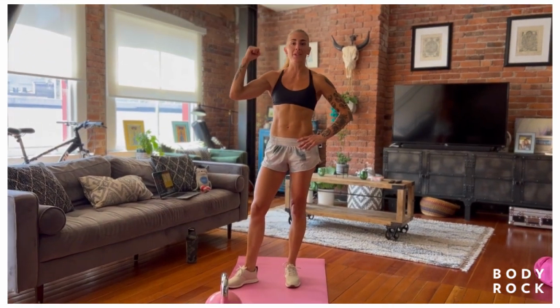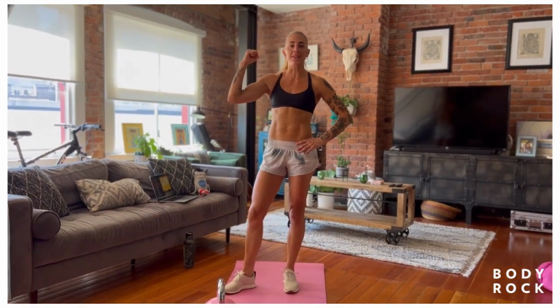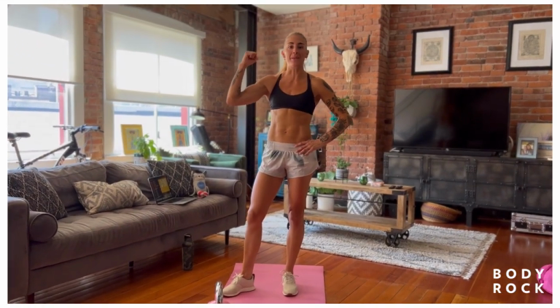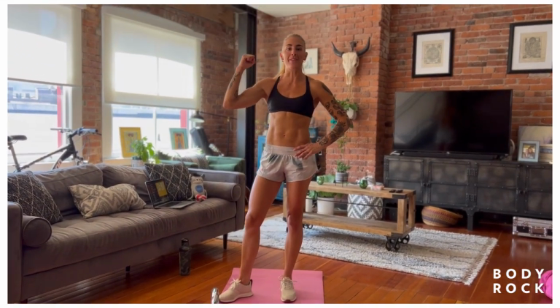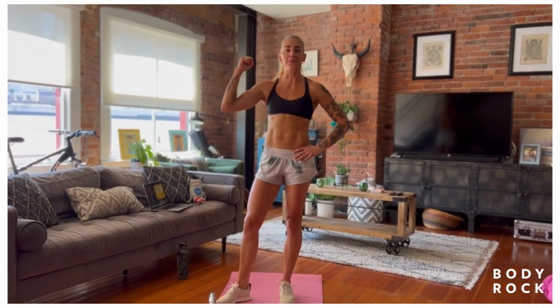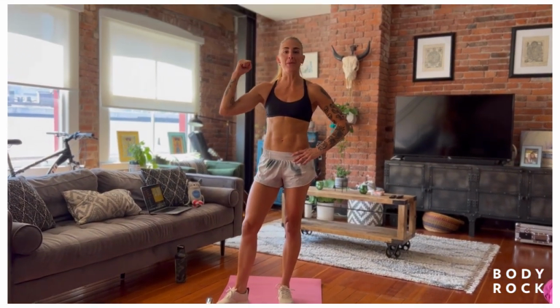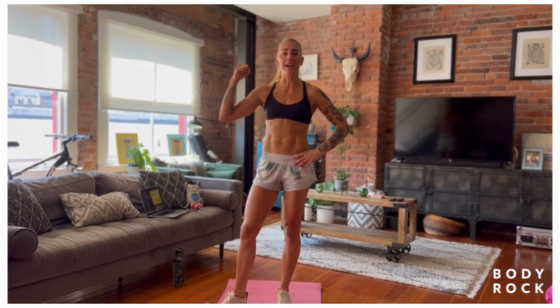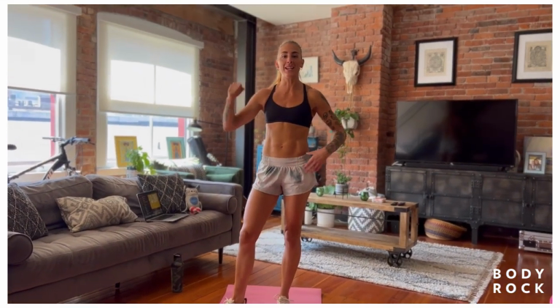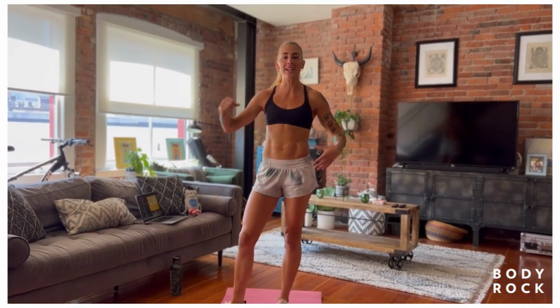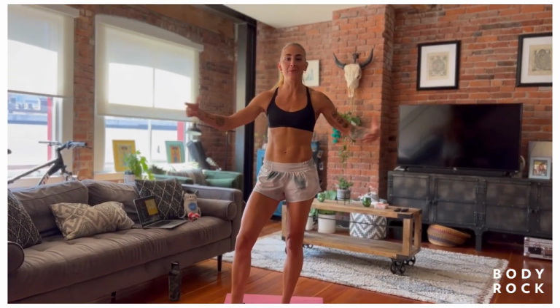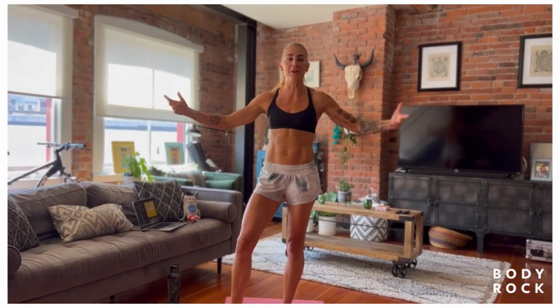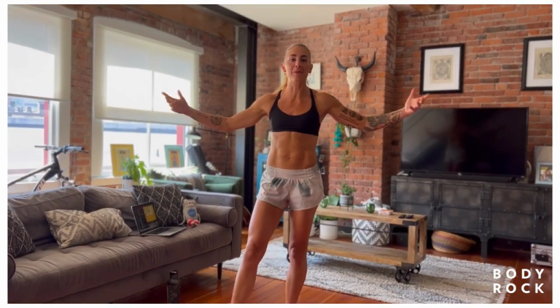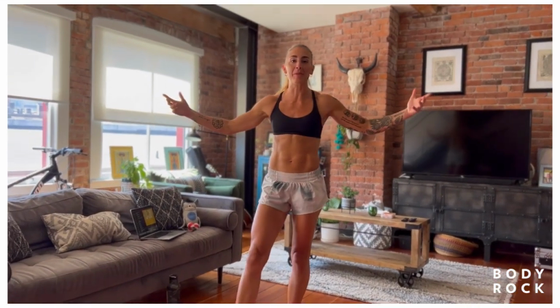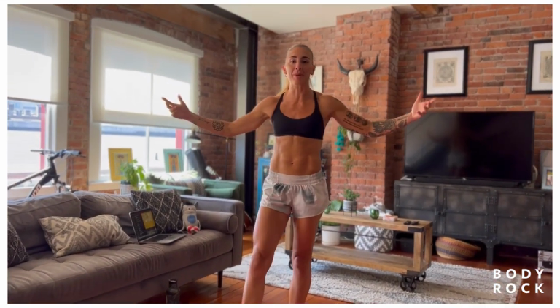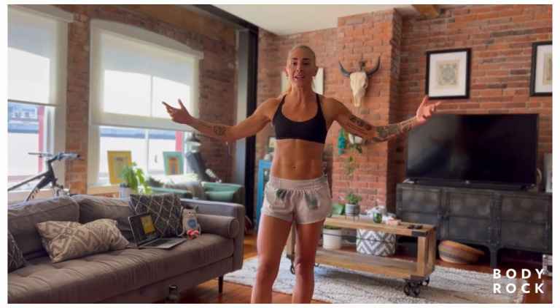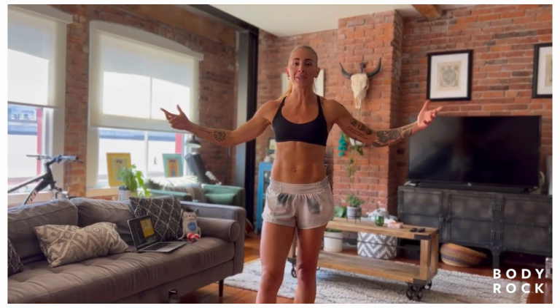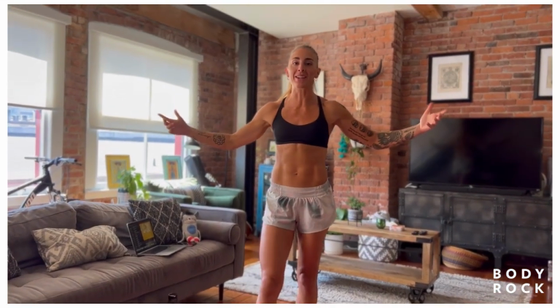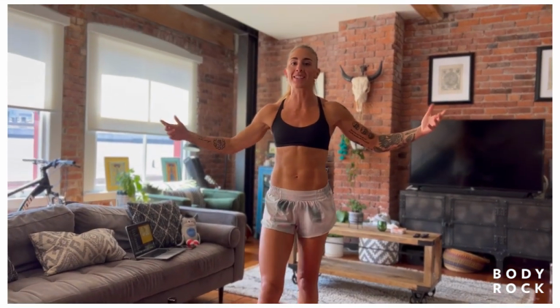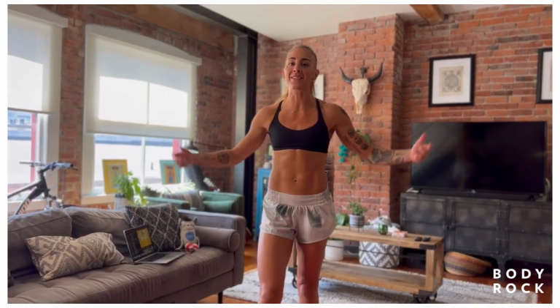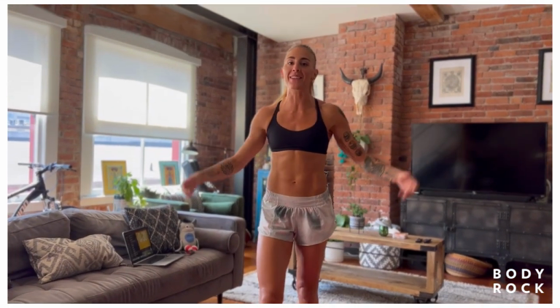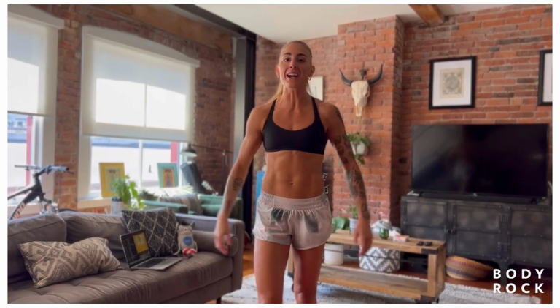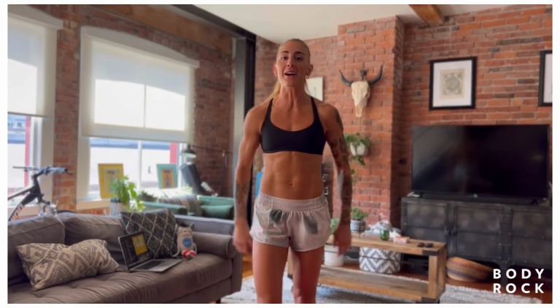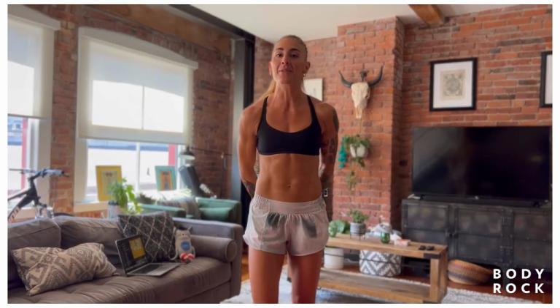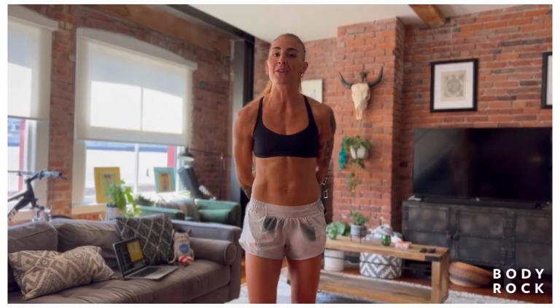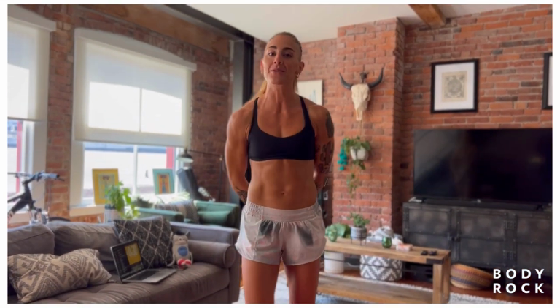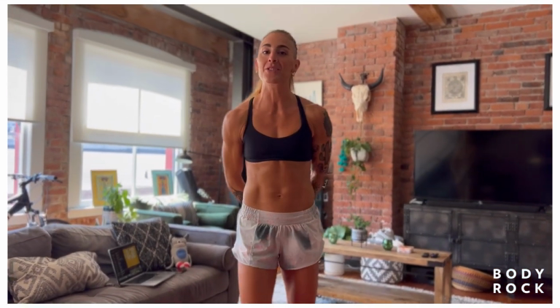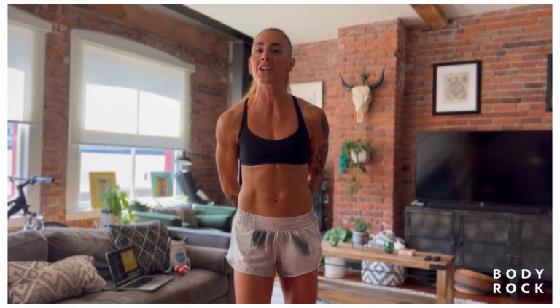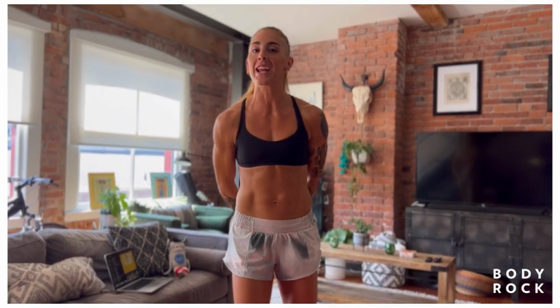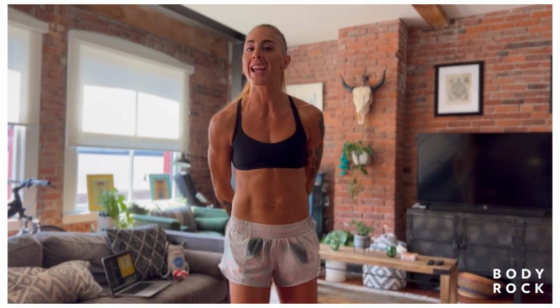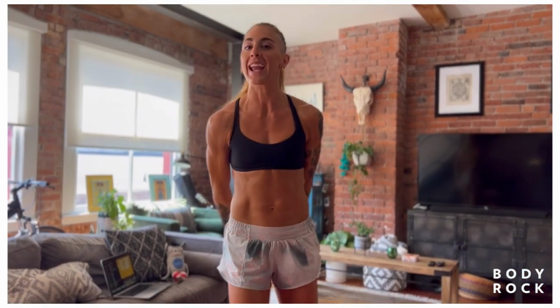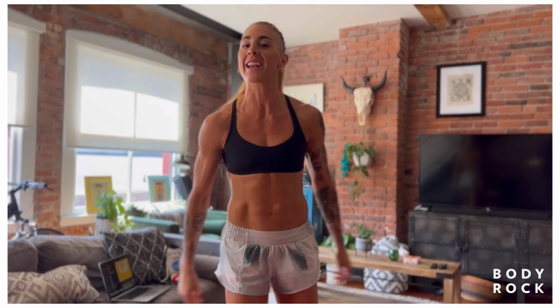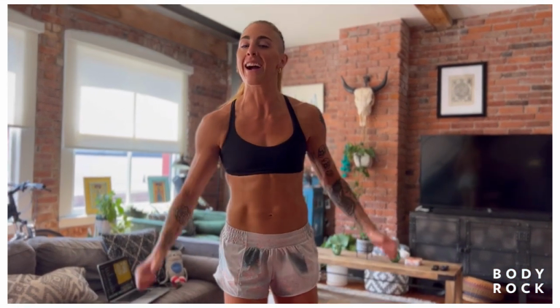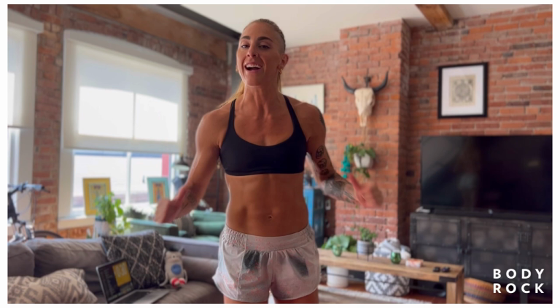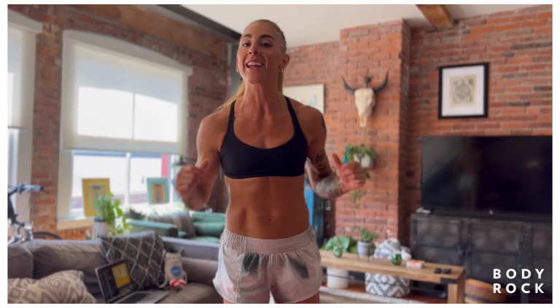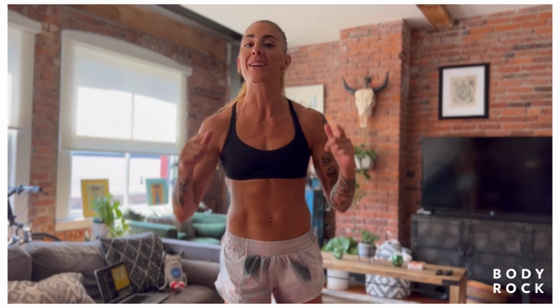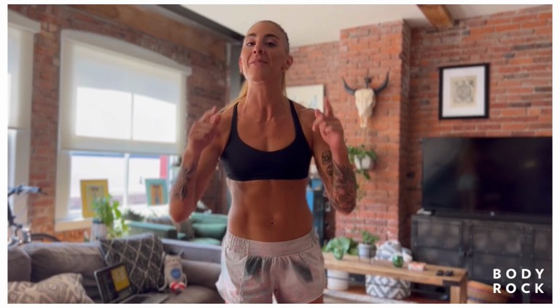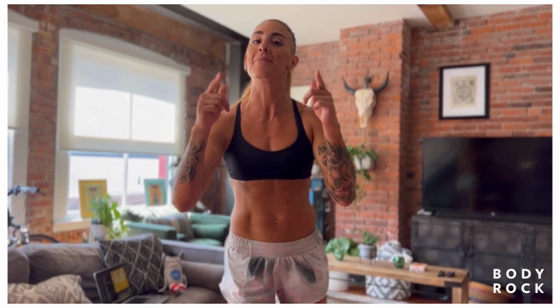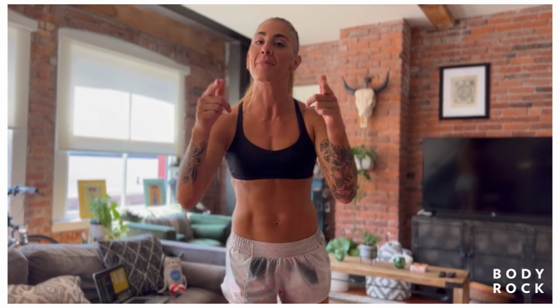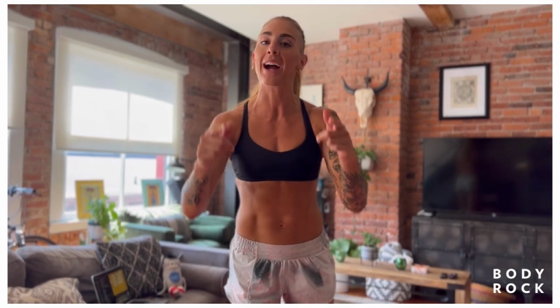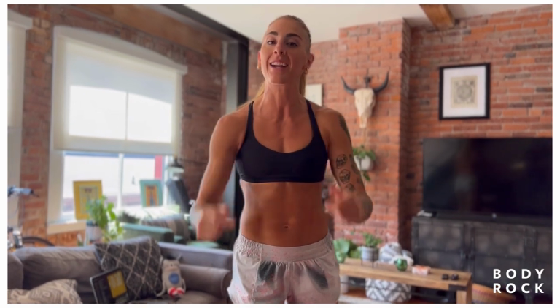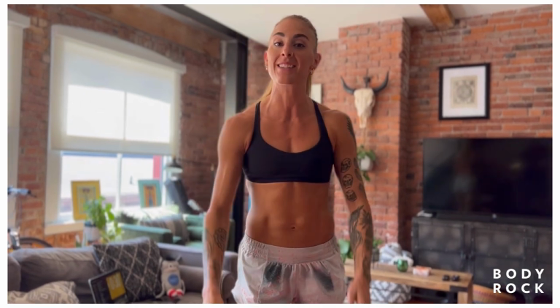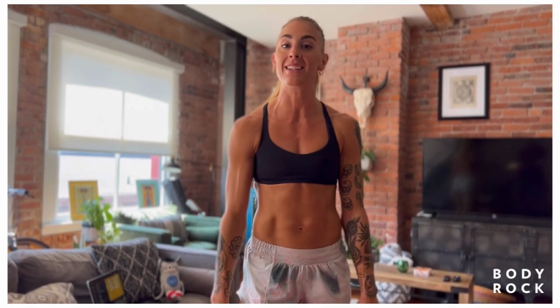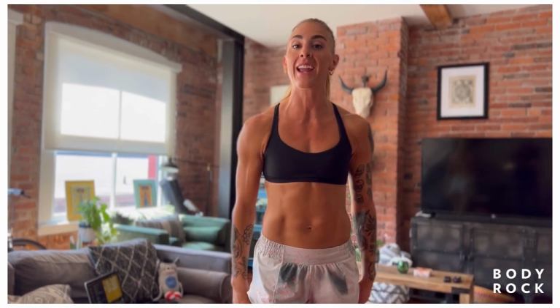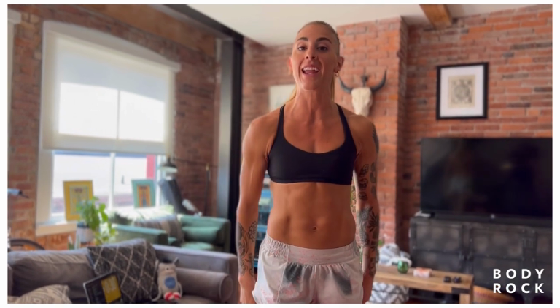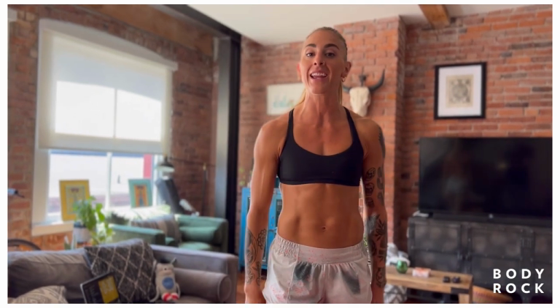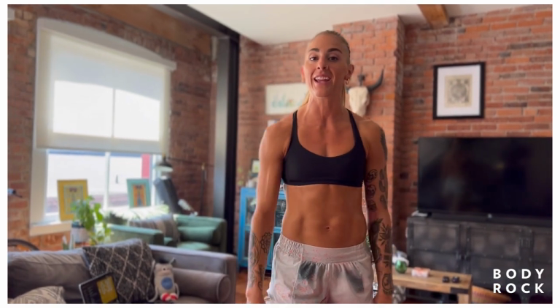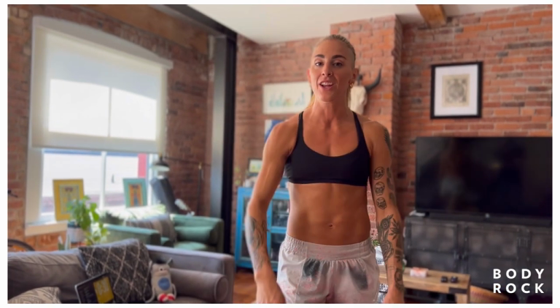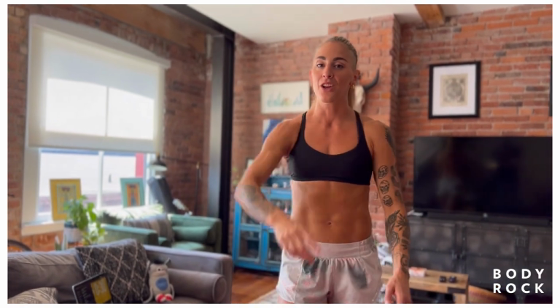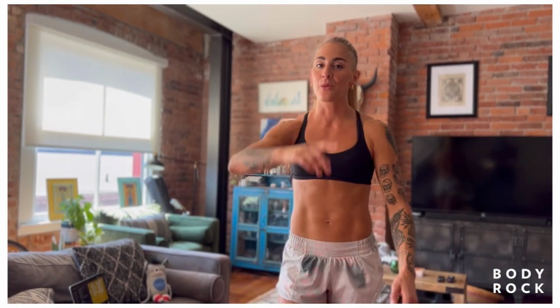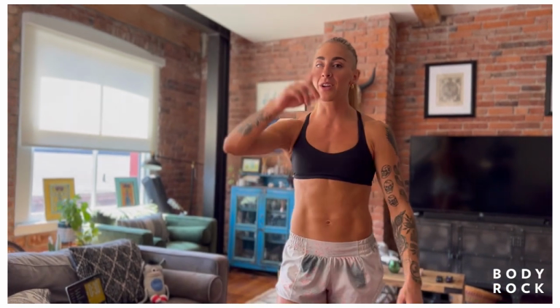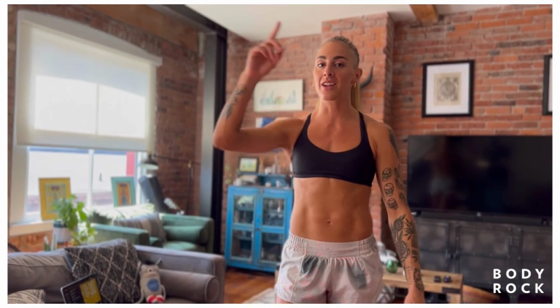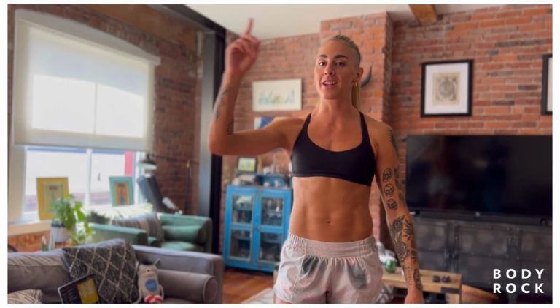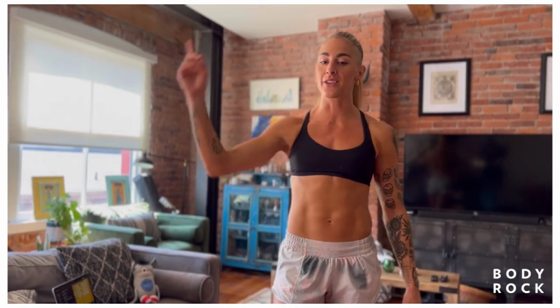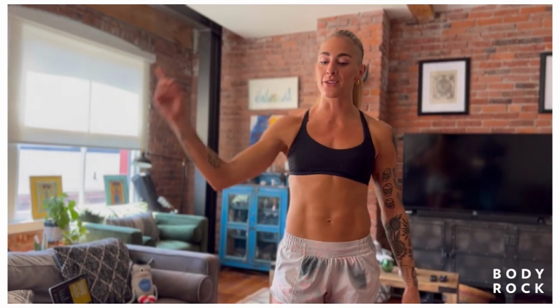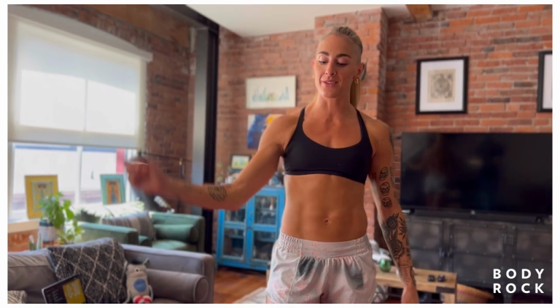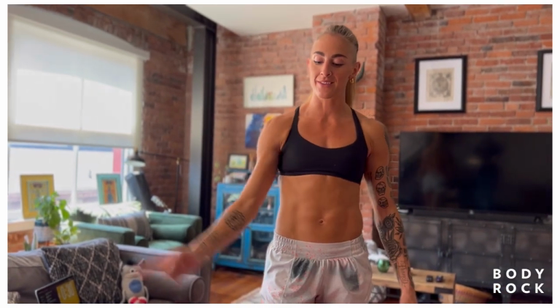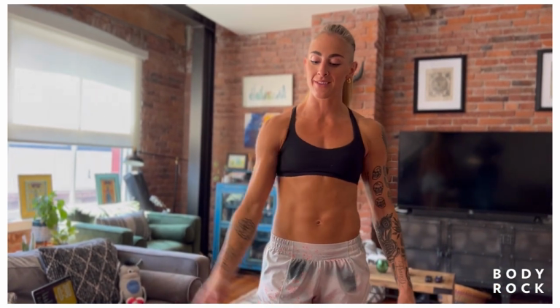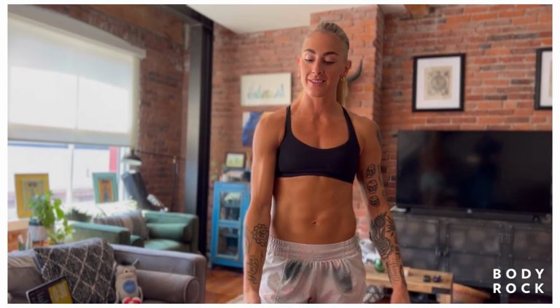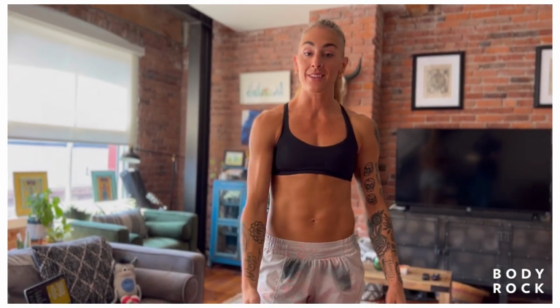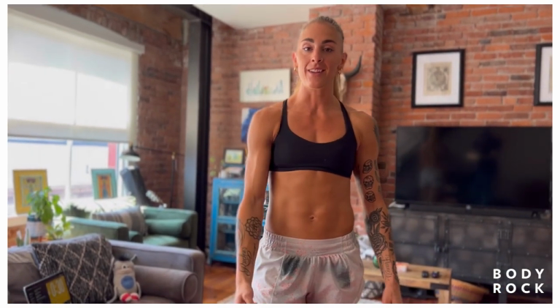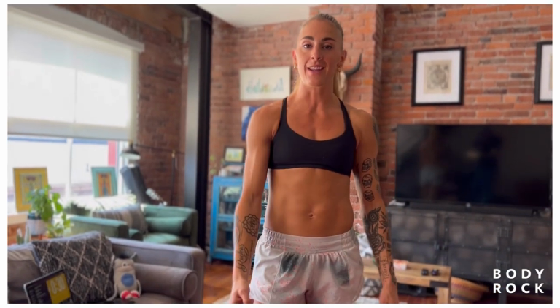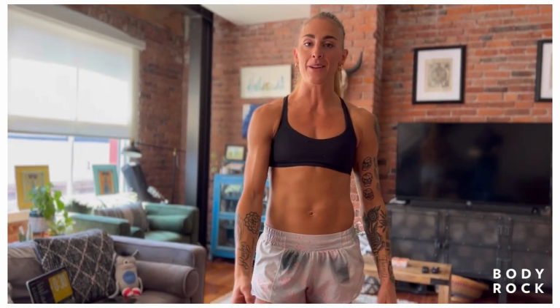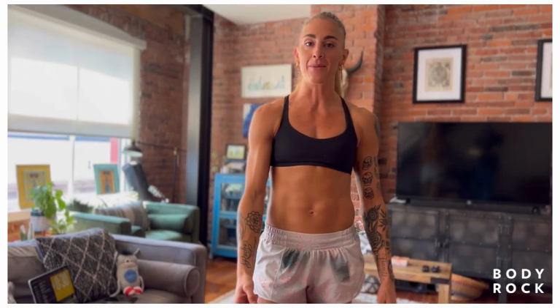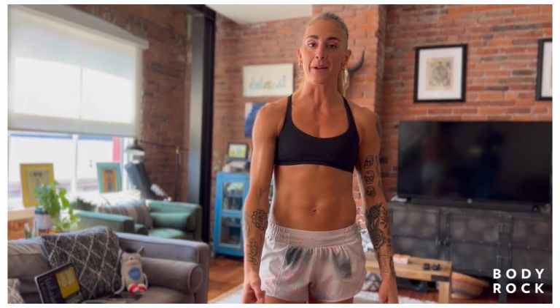What's up everyone? Welcome to Body Back TV. I'm Coach J and I am back.